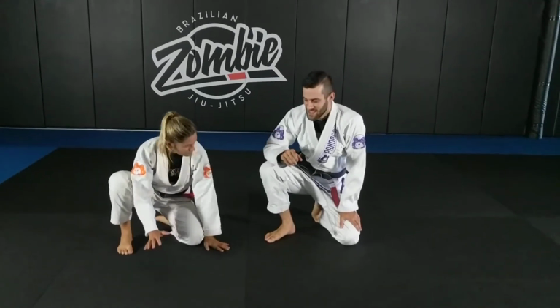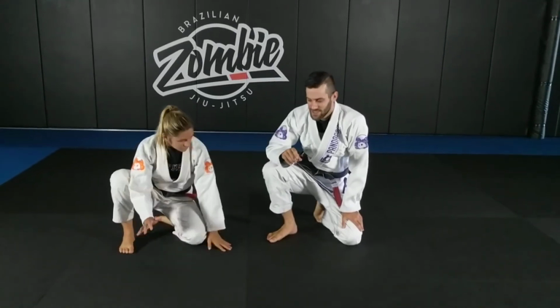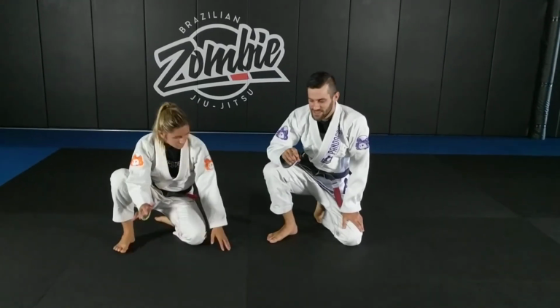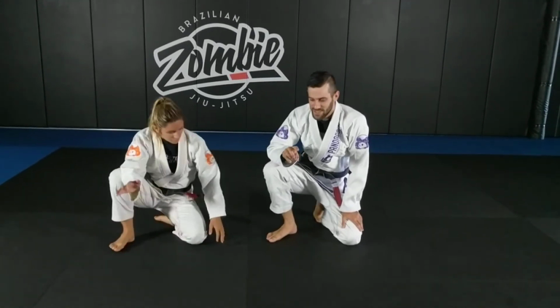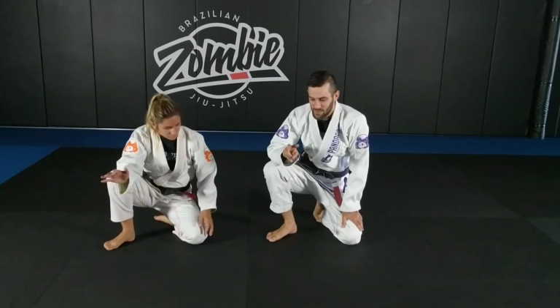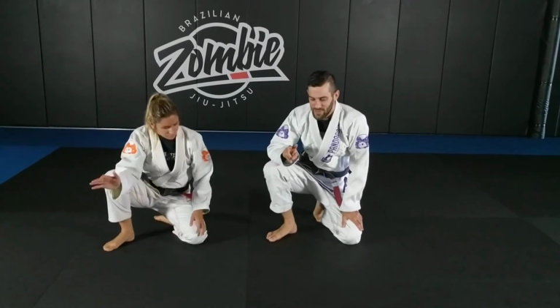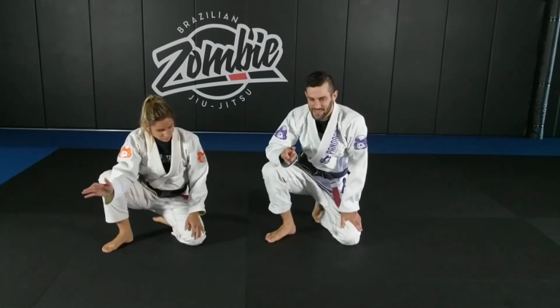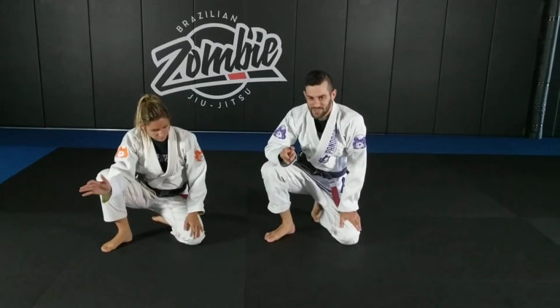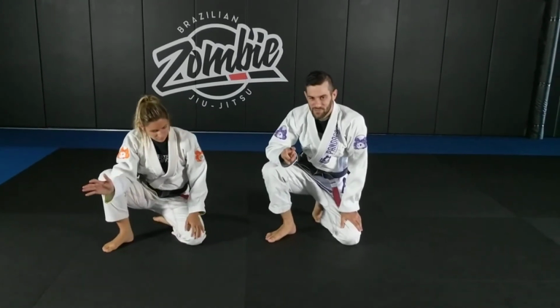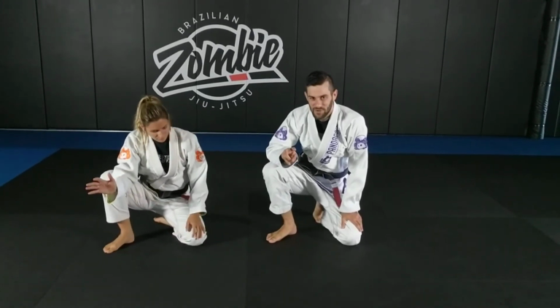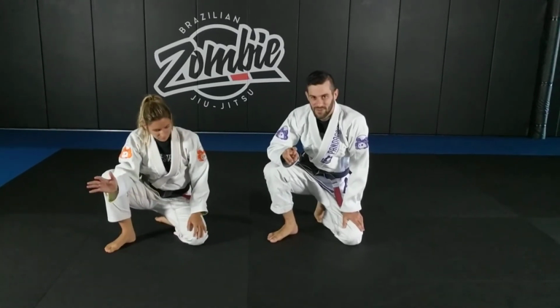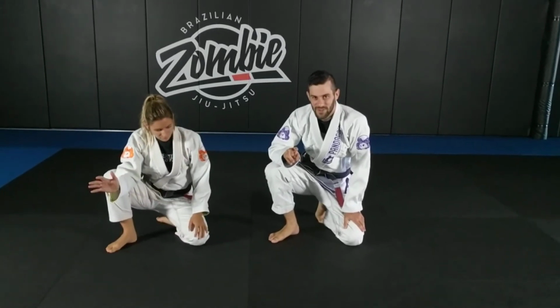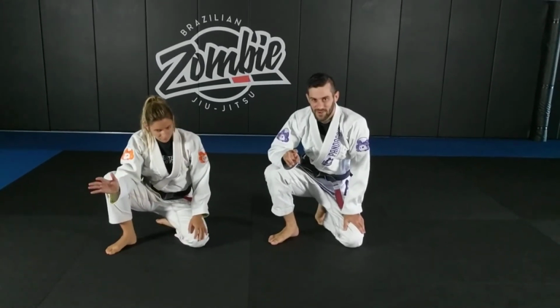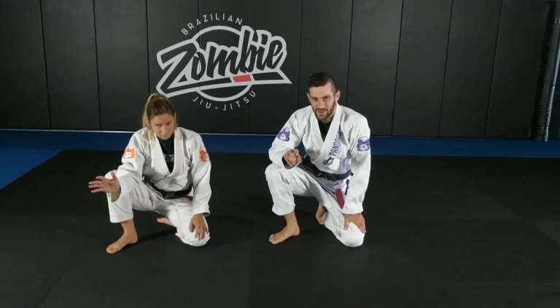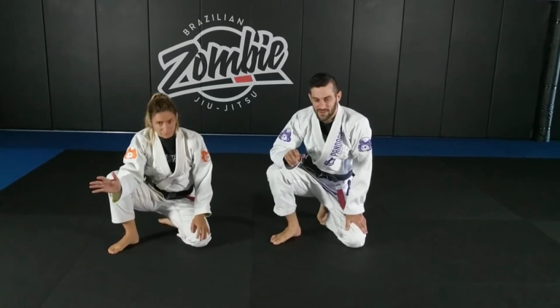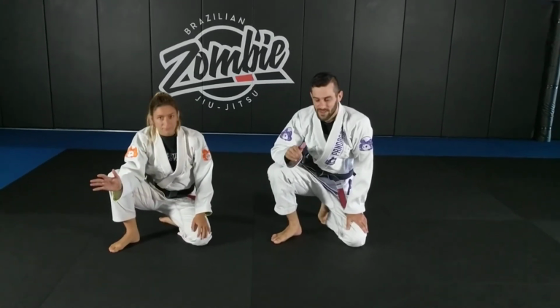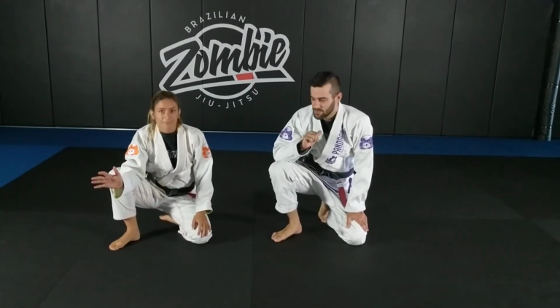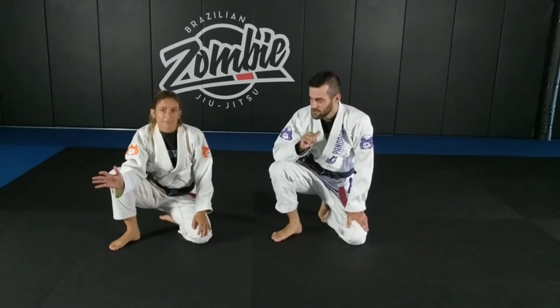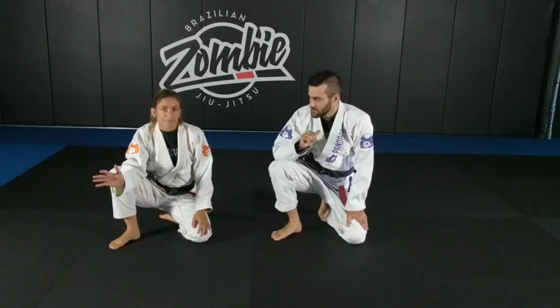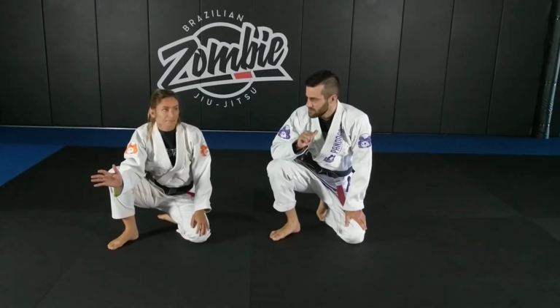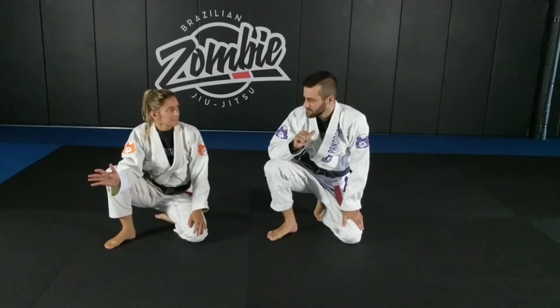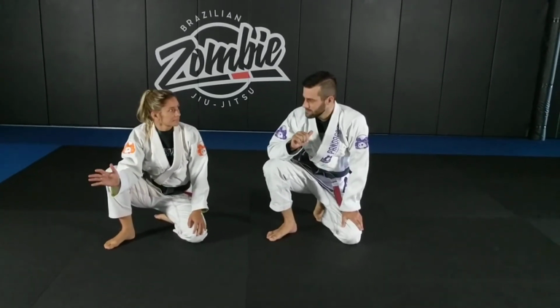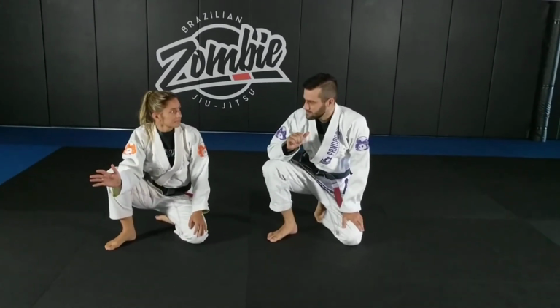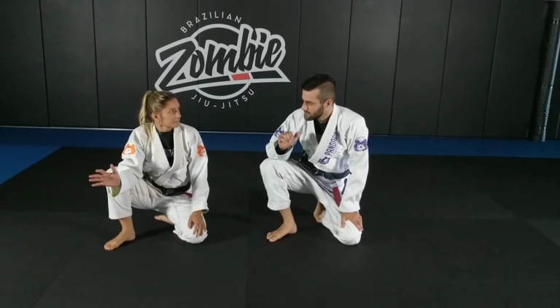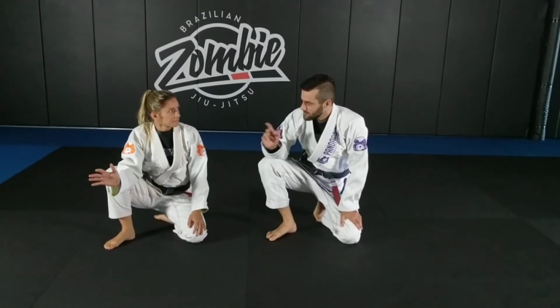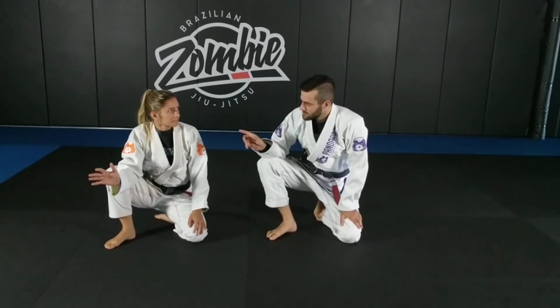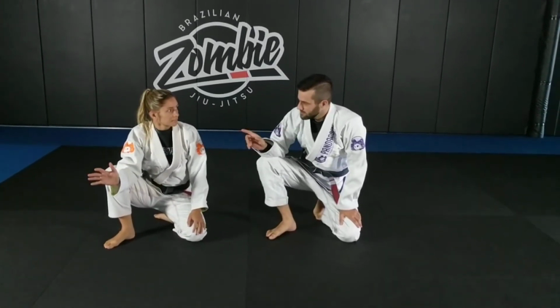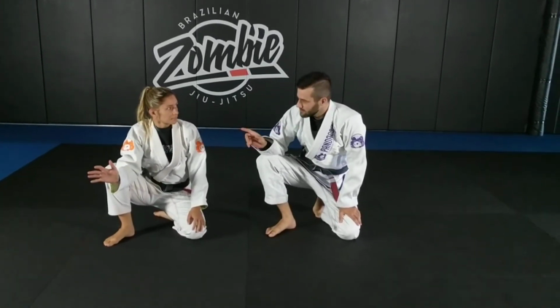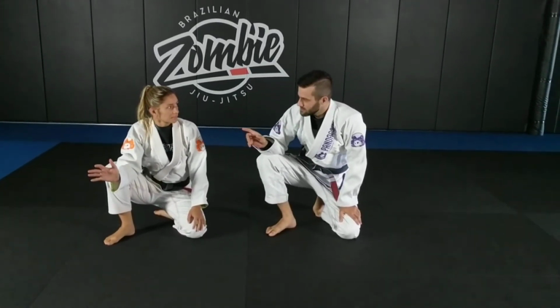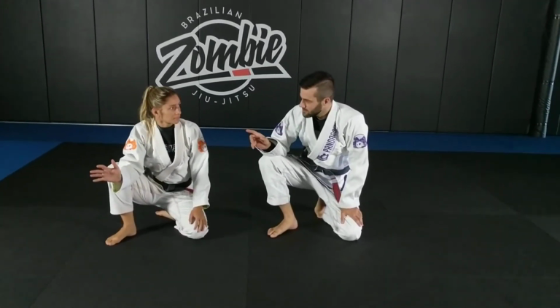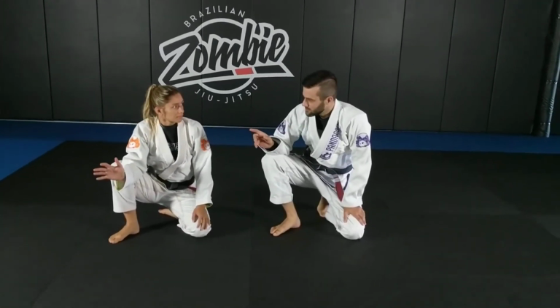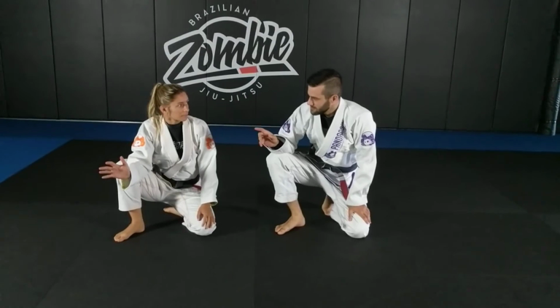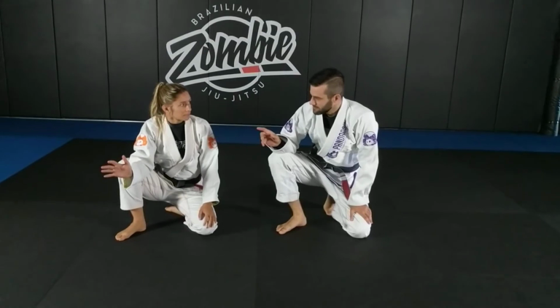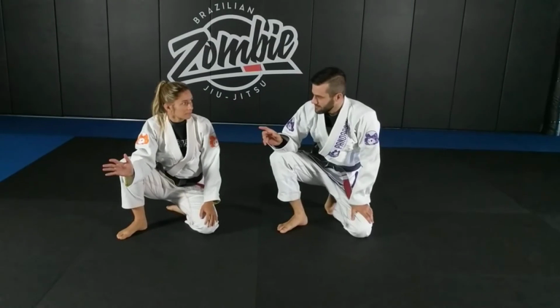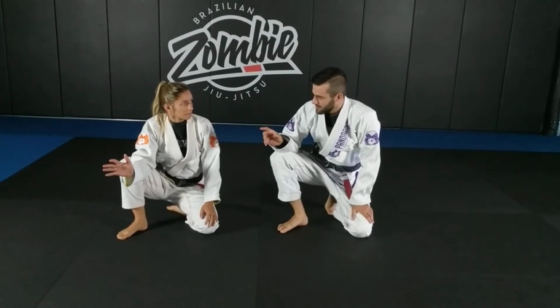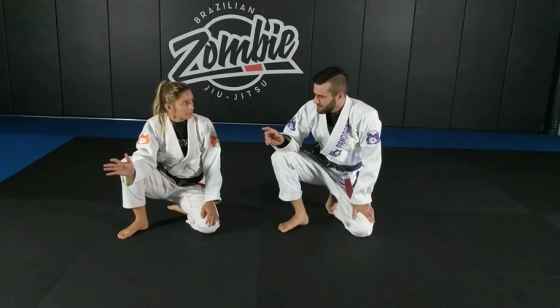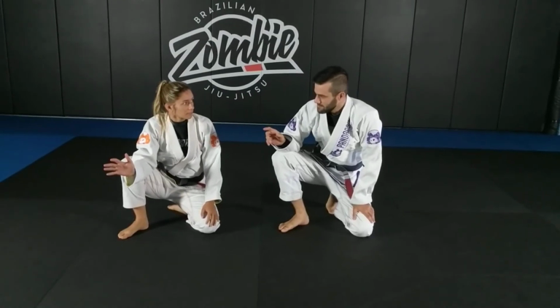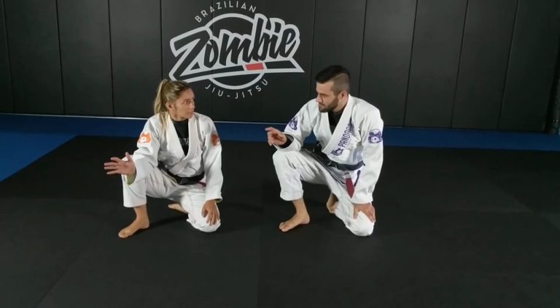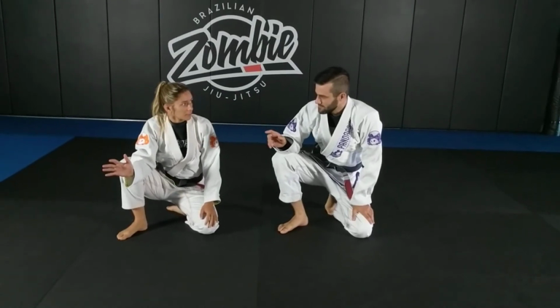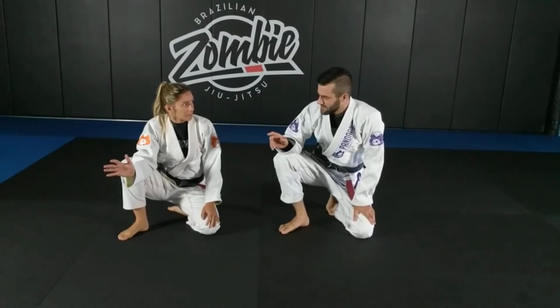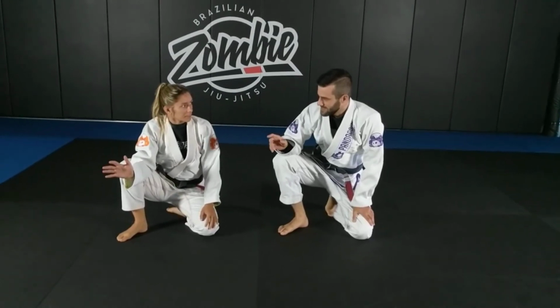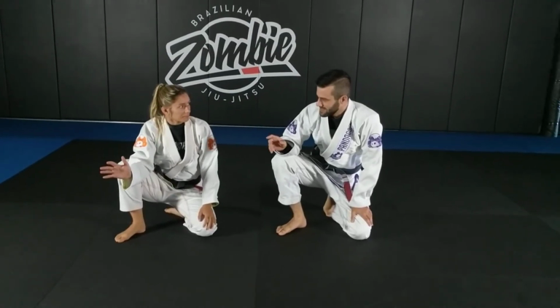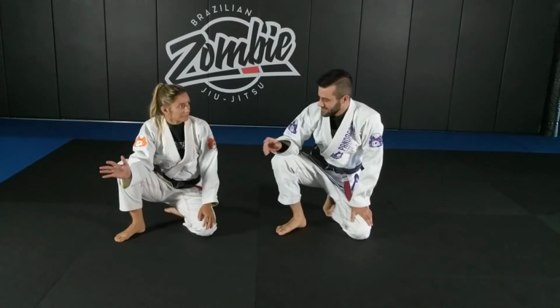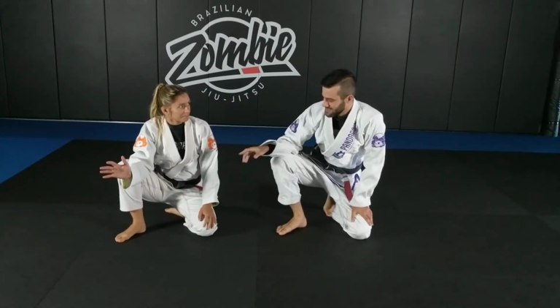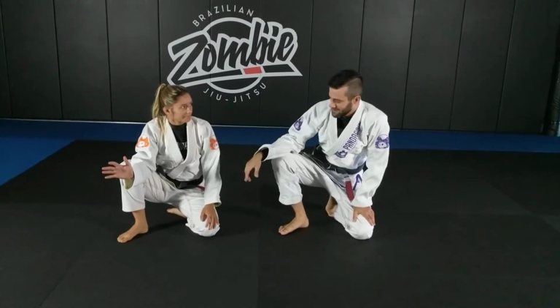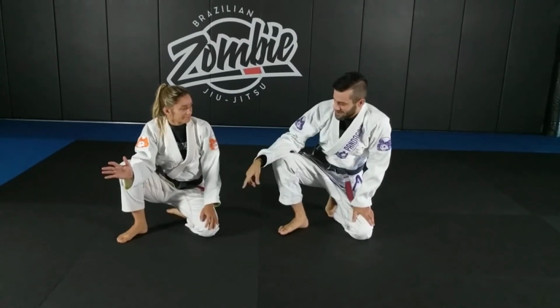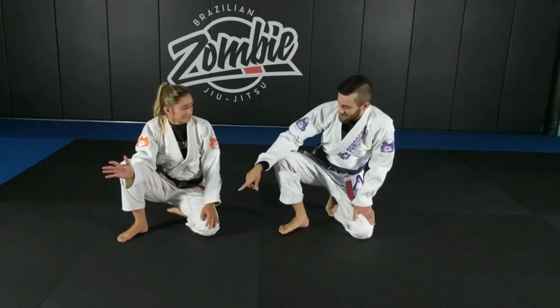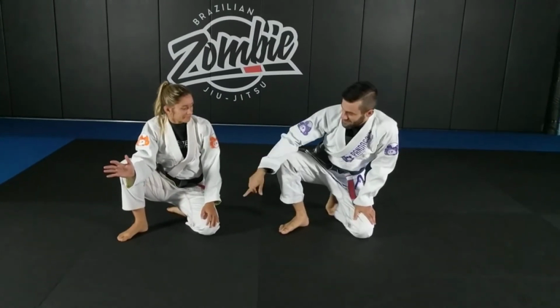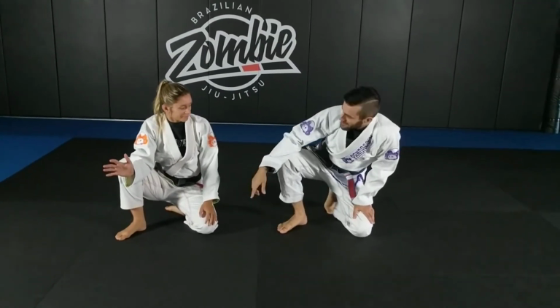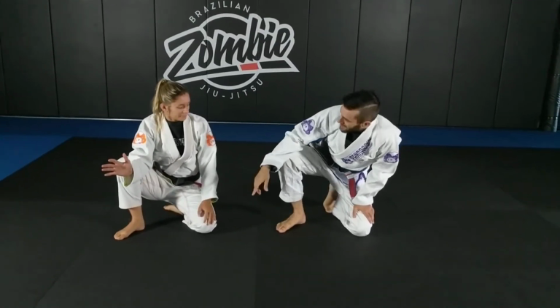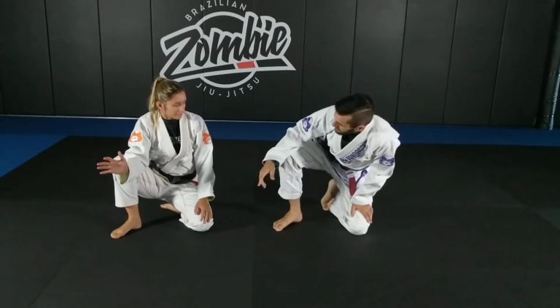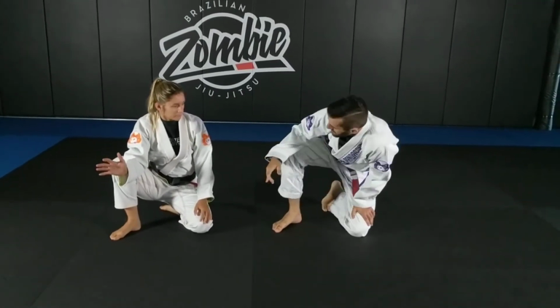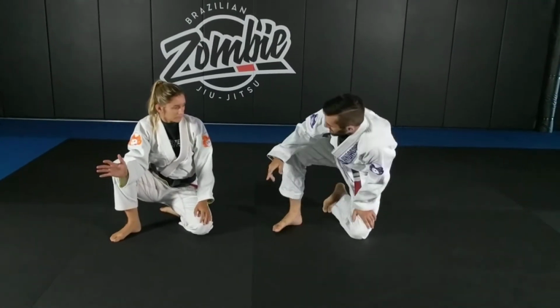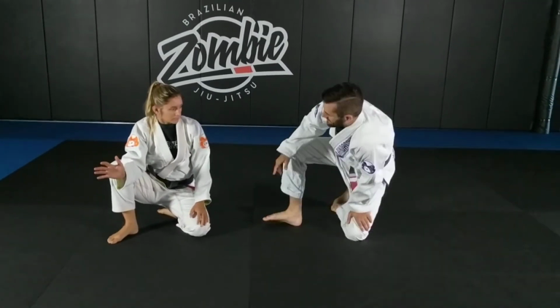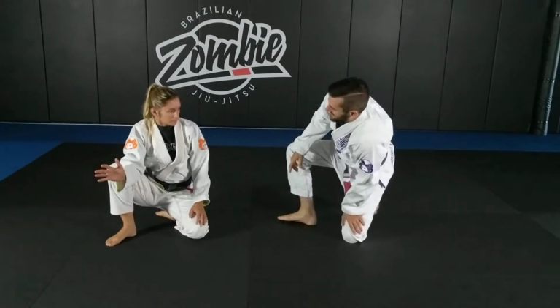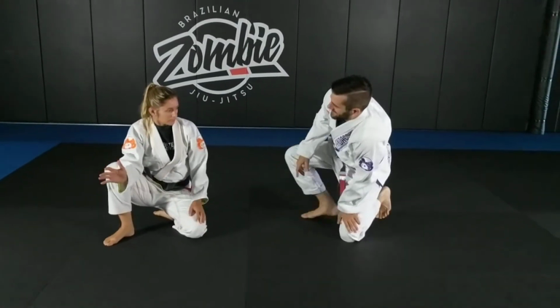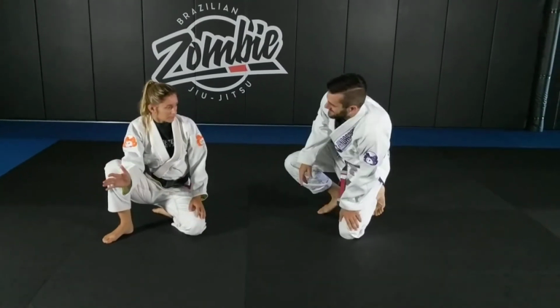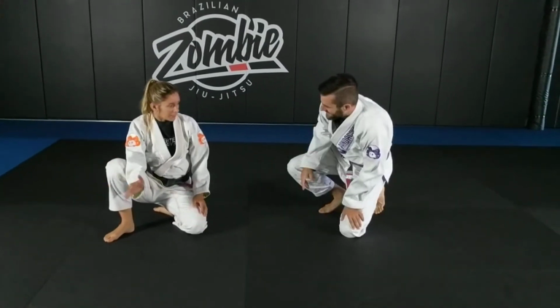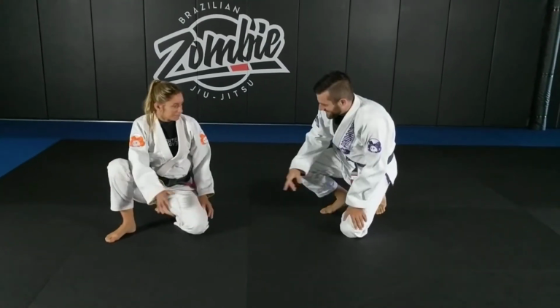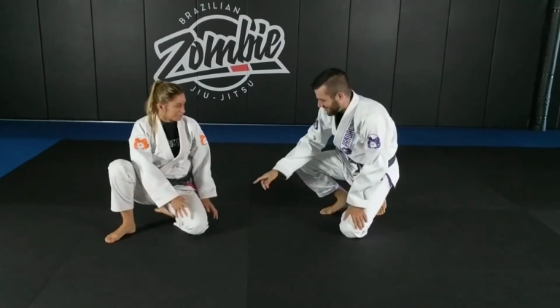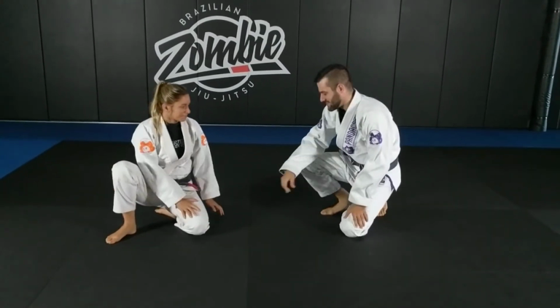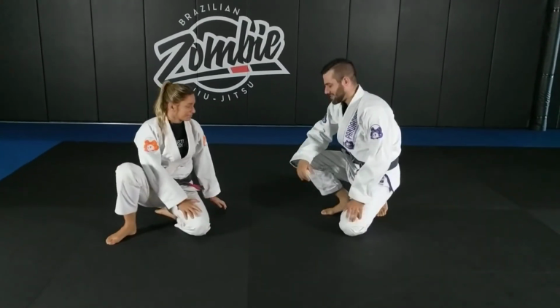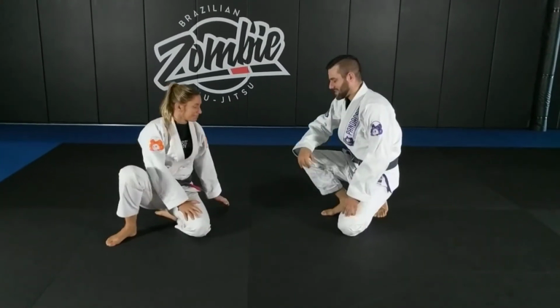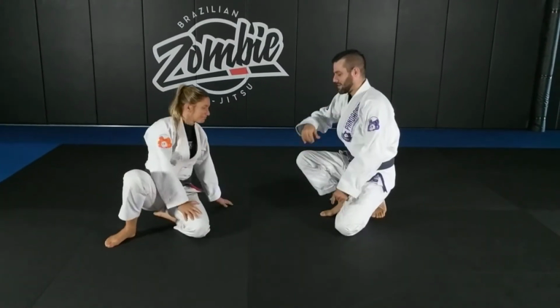Let's talk about passing butterfly guard. I'm going to show one. You're going to show one? Alright, you copy me? Alright, so lay down.